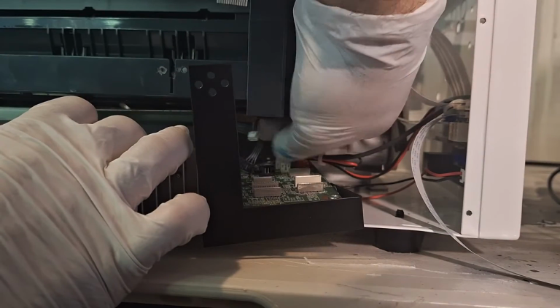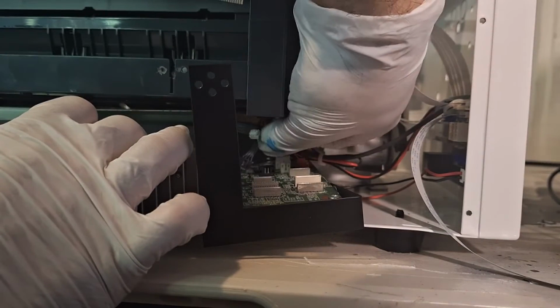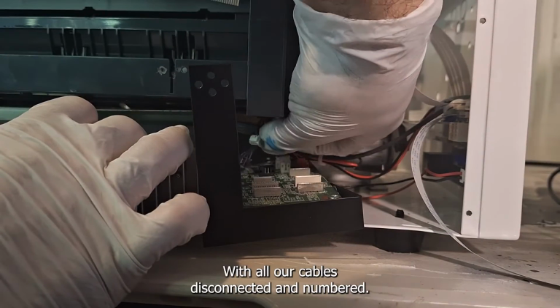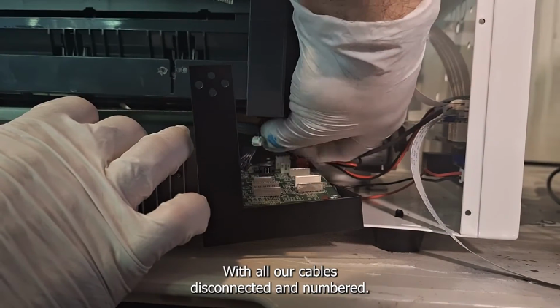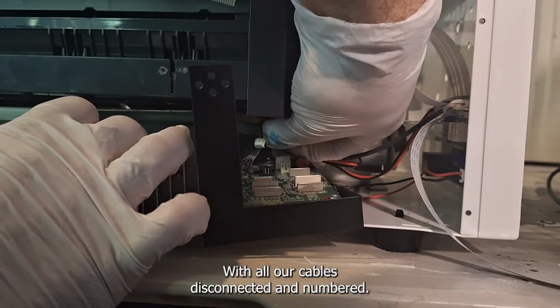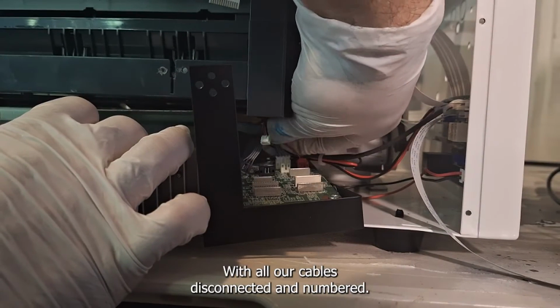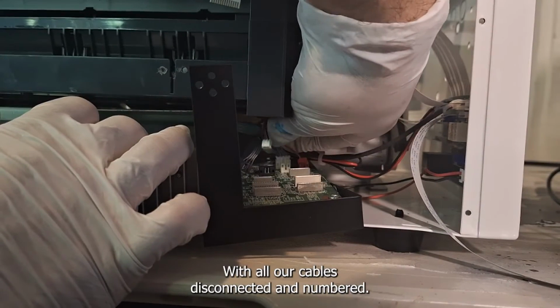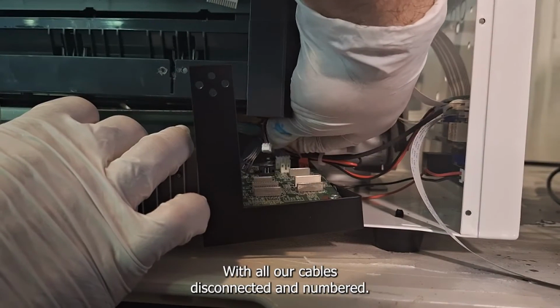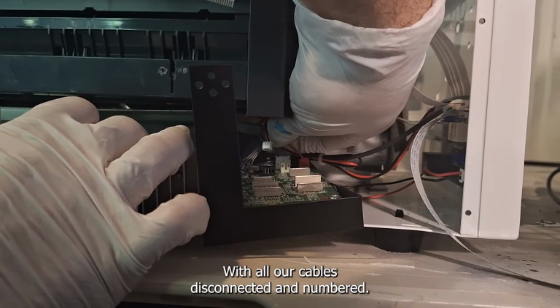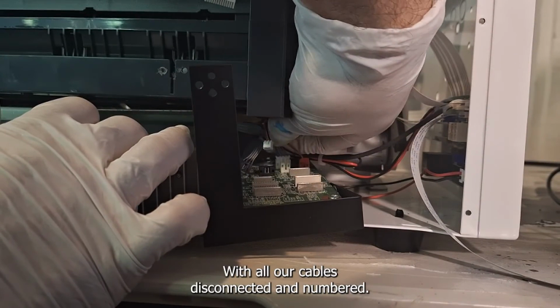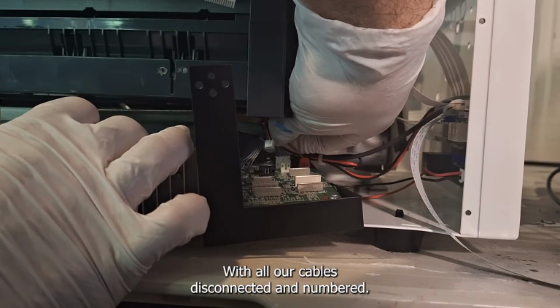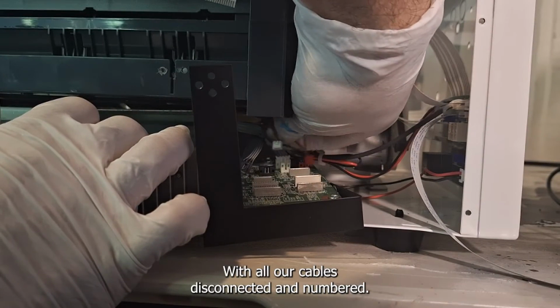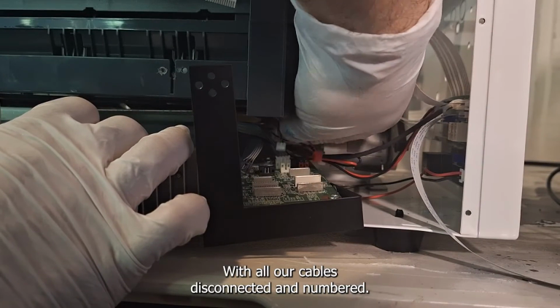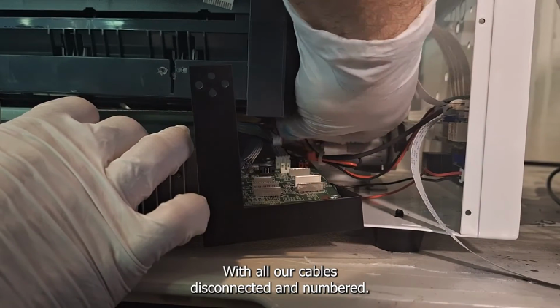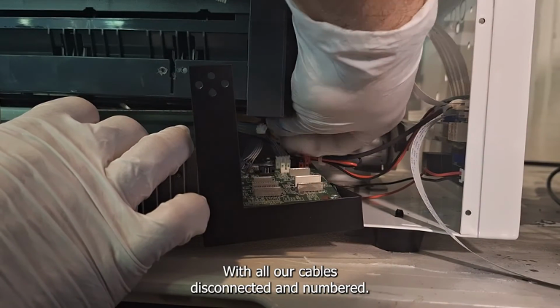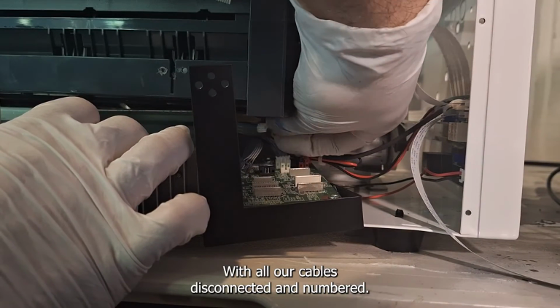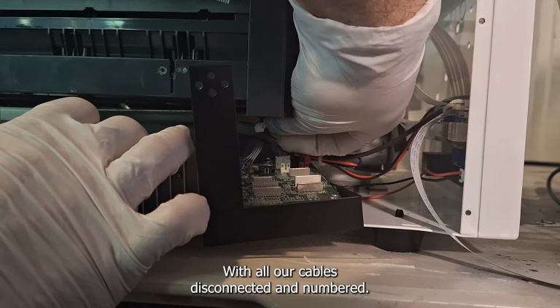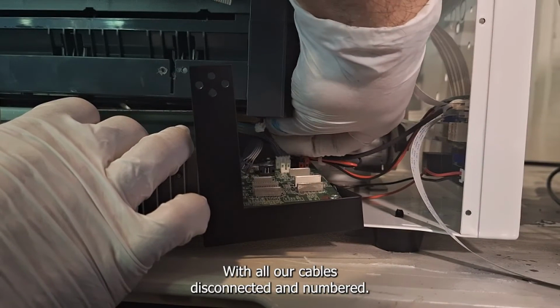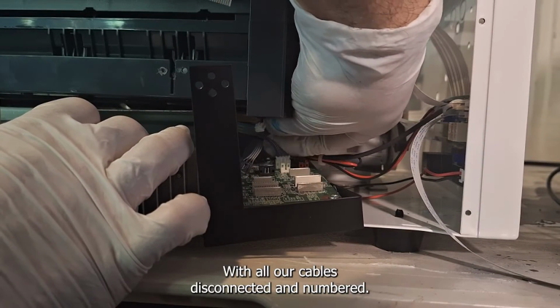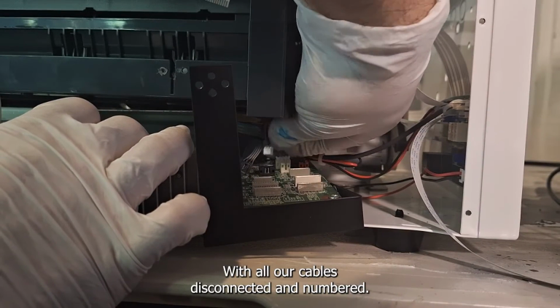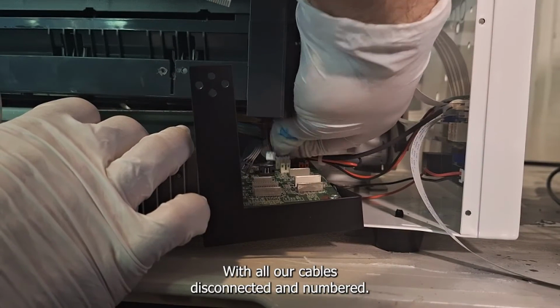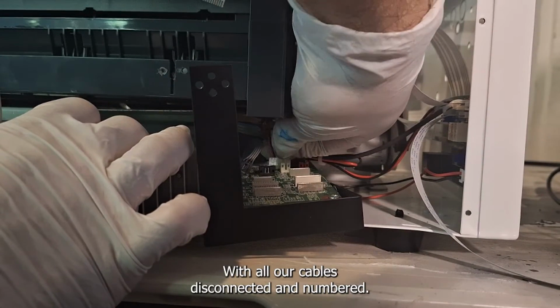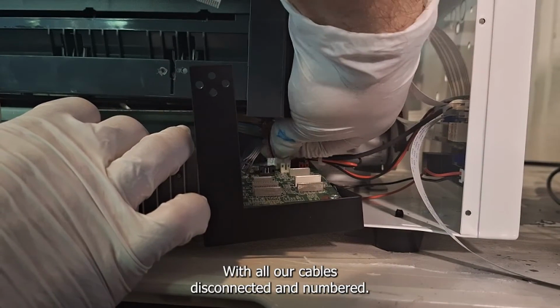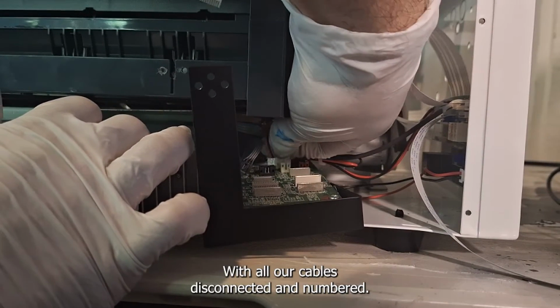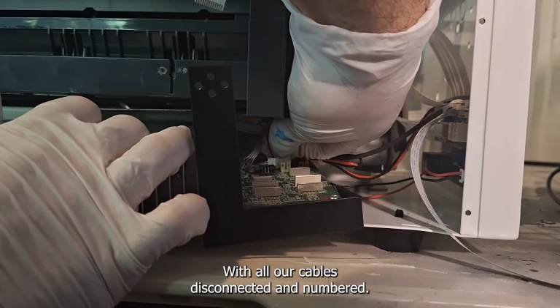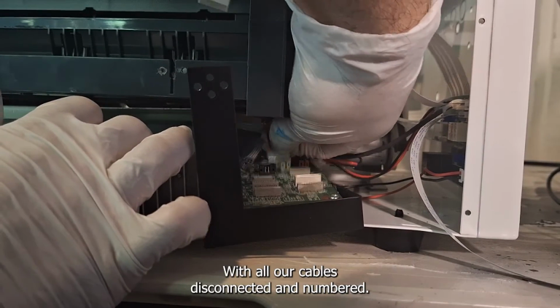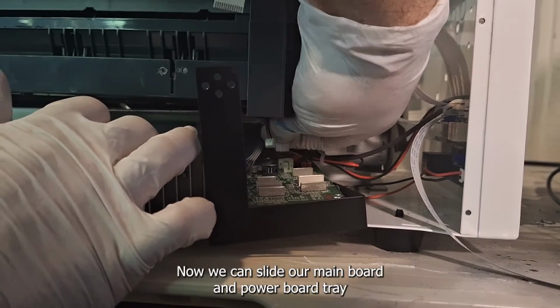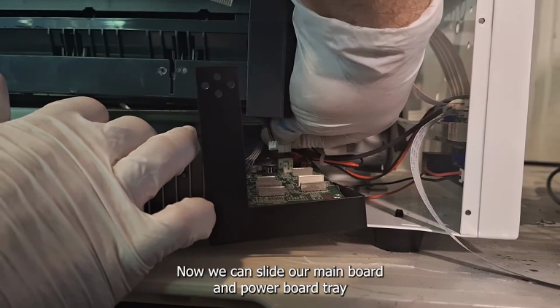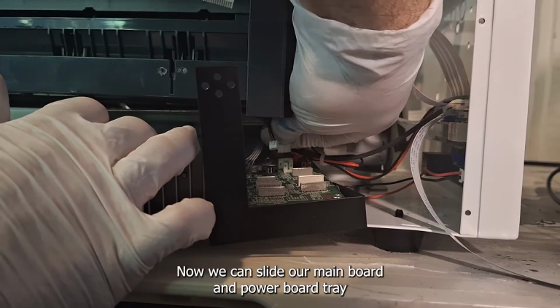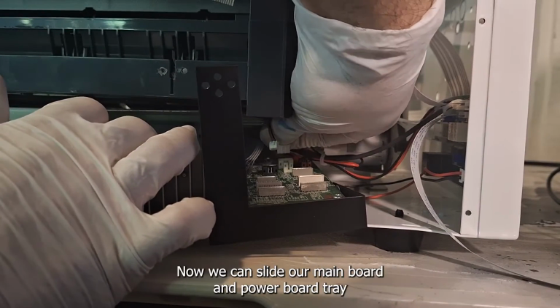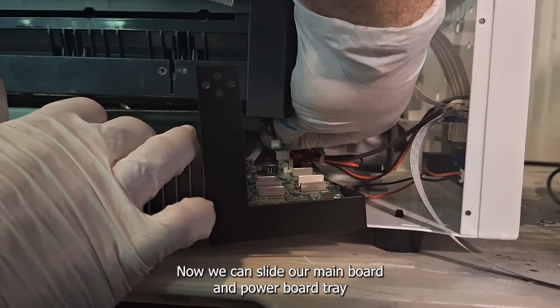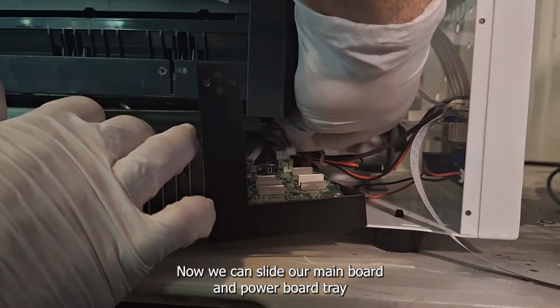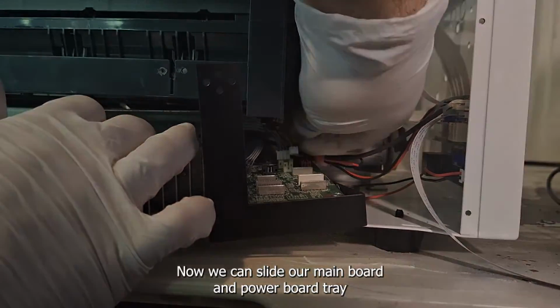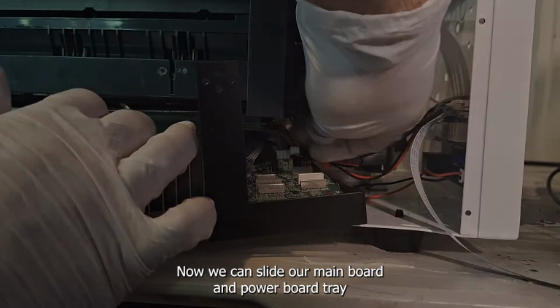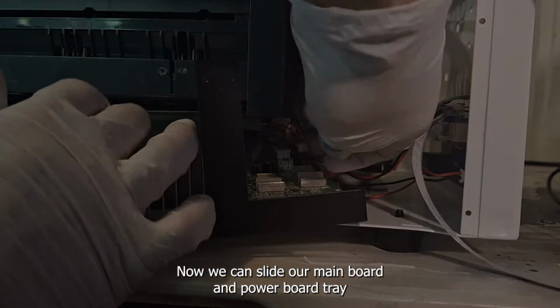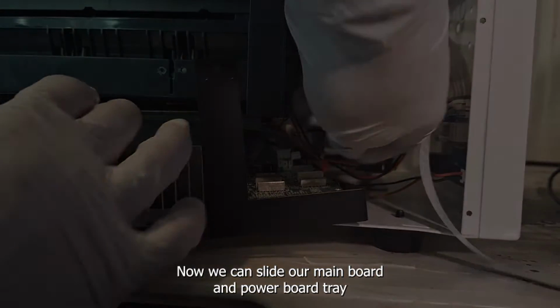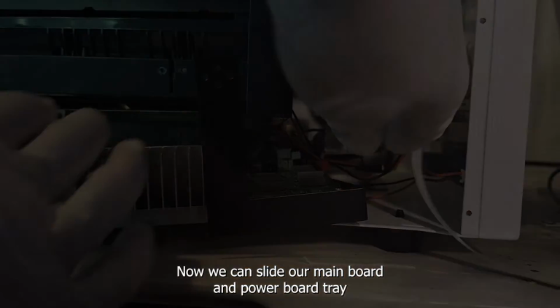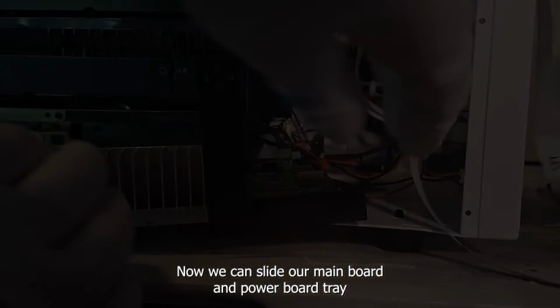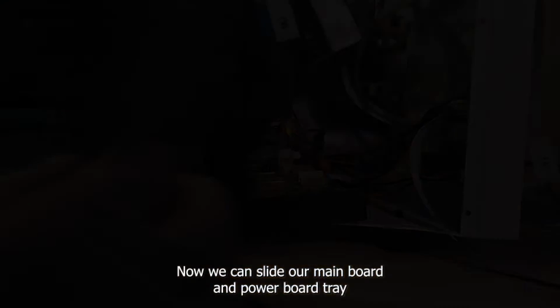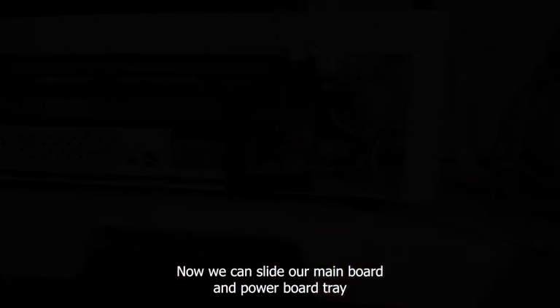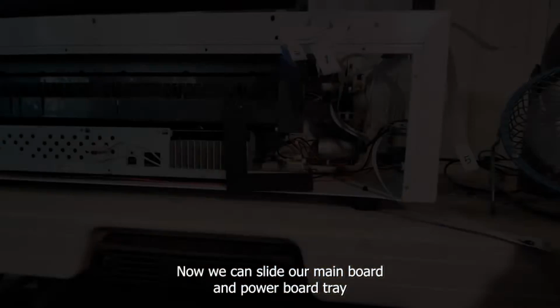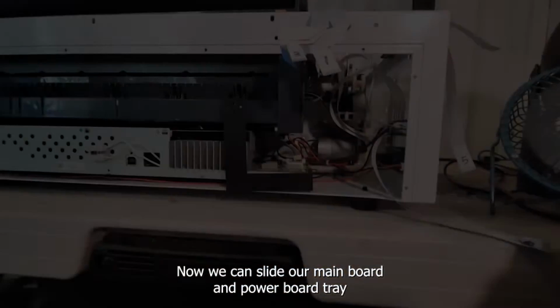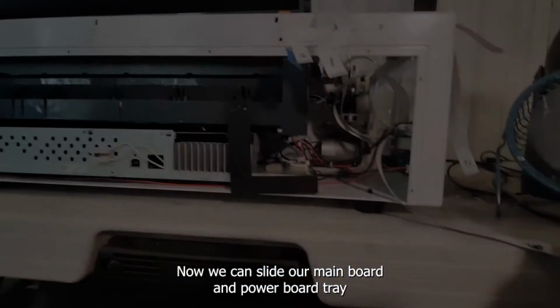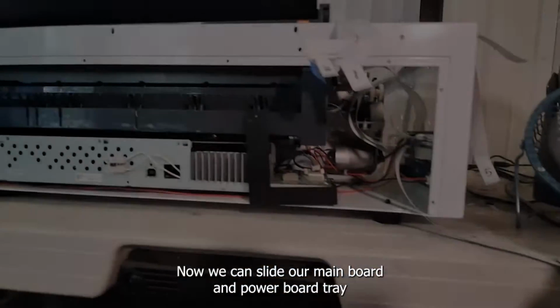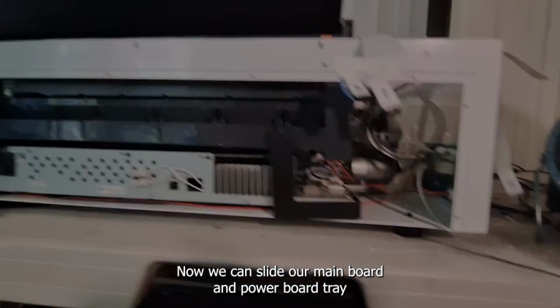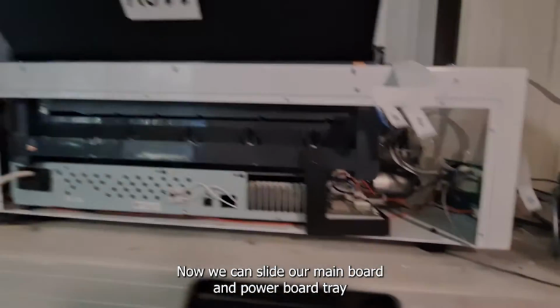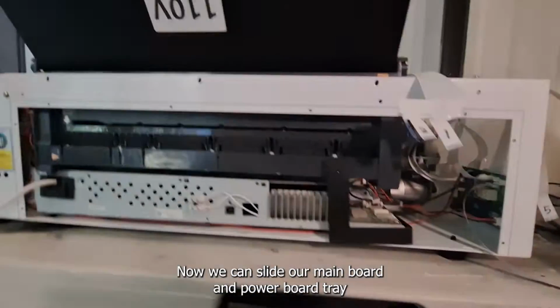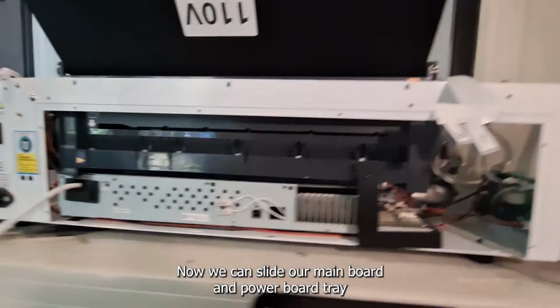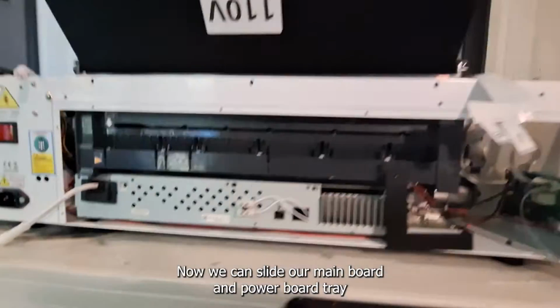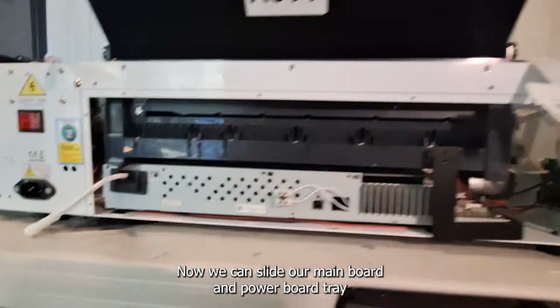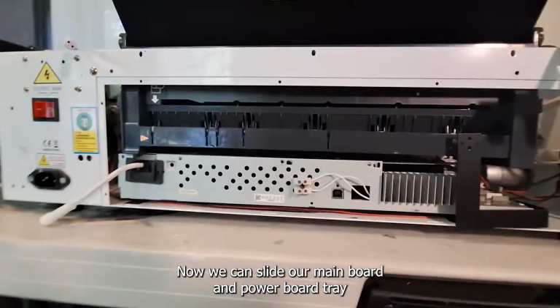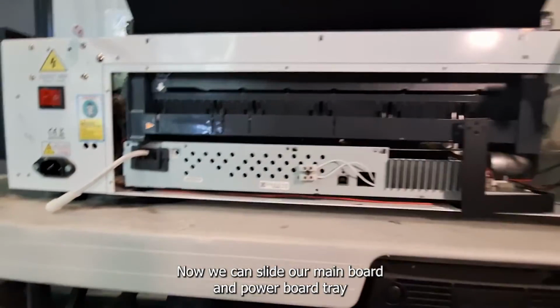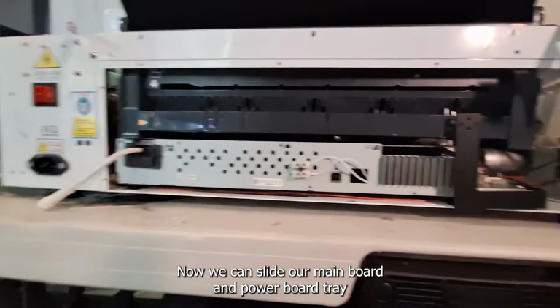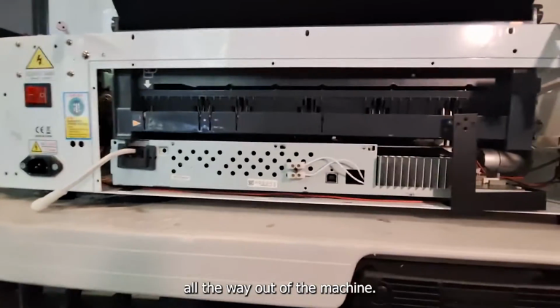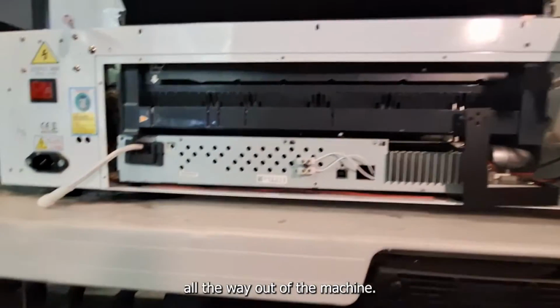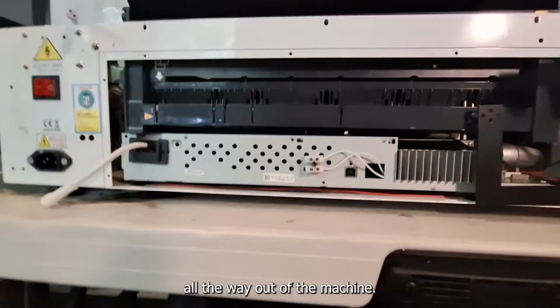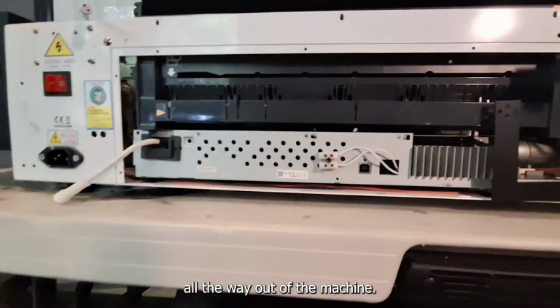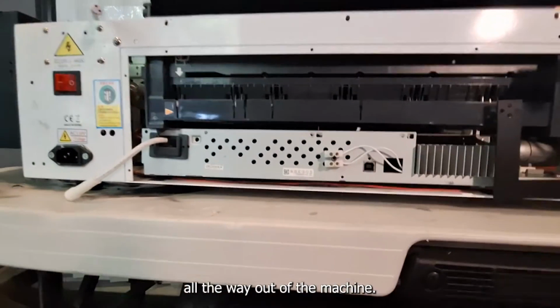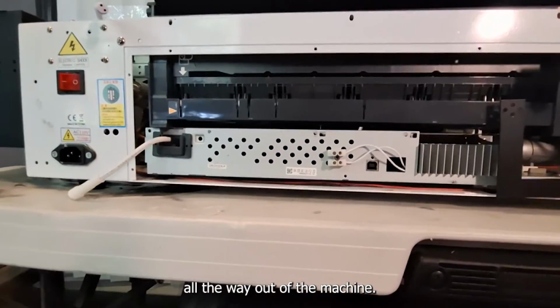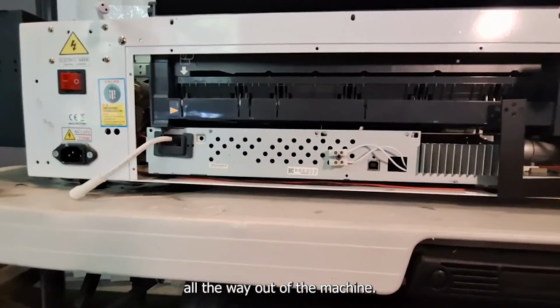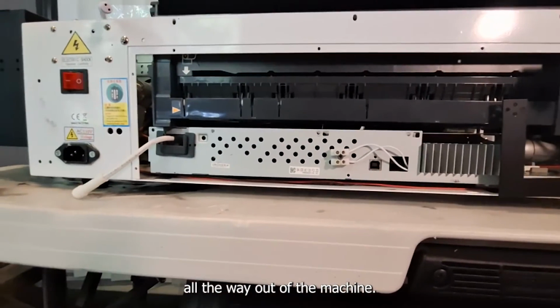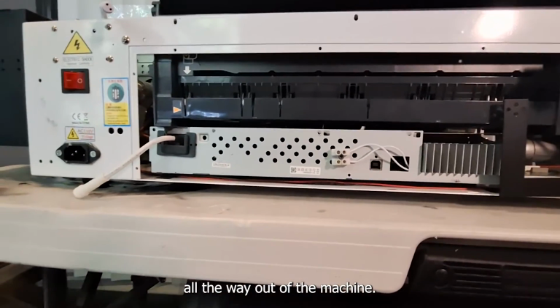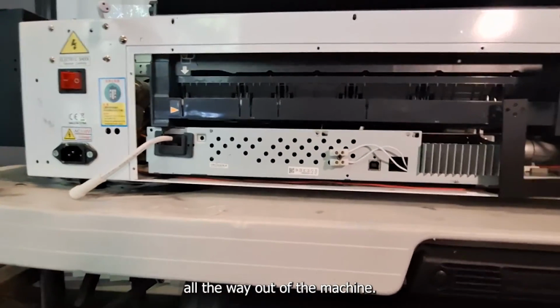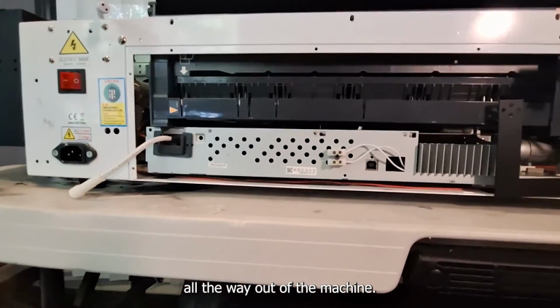With all our cables disconnected and numbered, now we can slide our mainboard and power board tray all the way out of the machine.